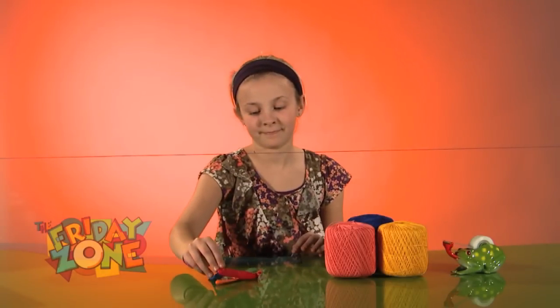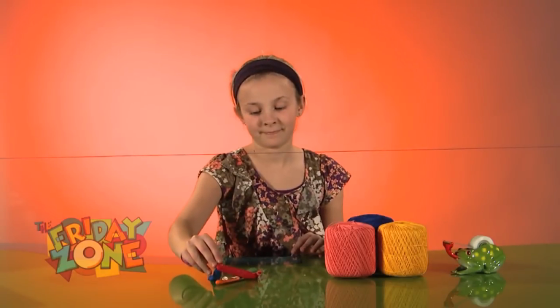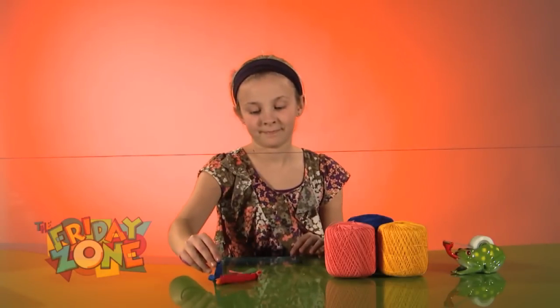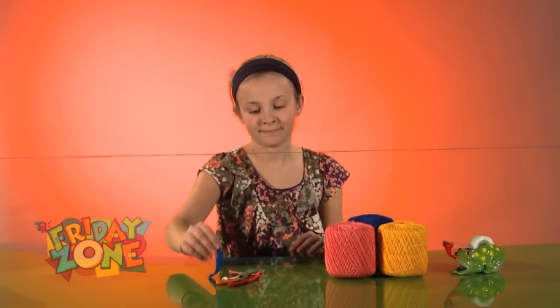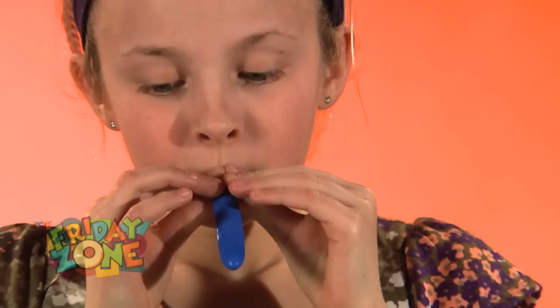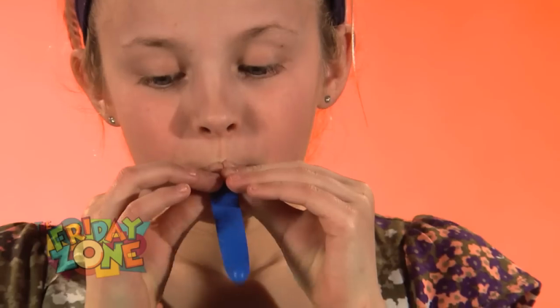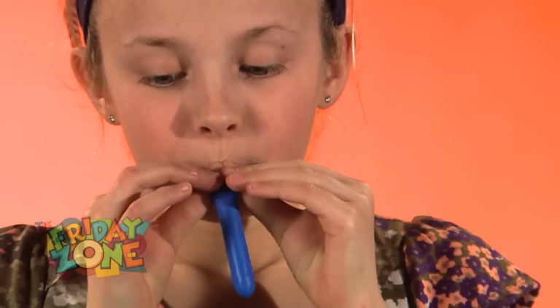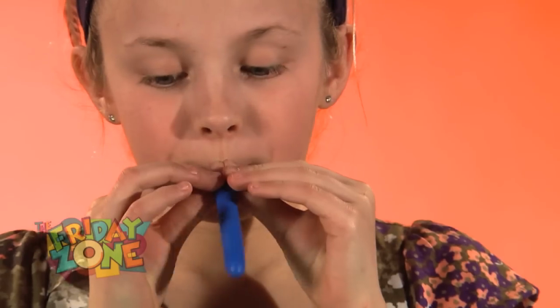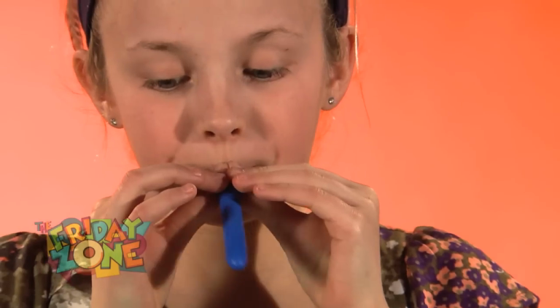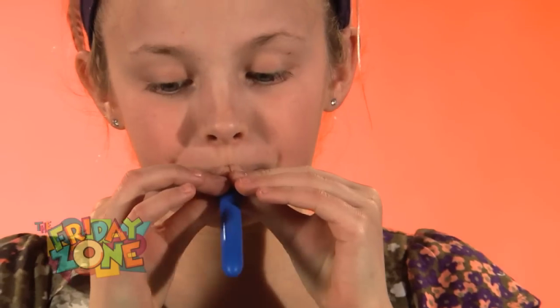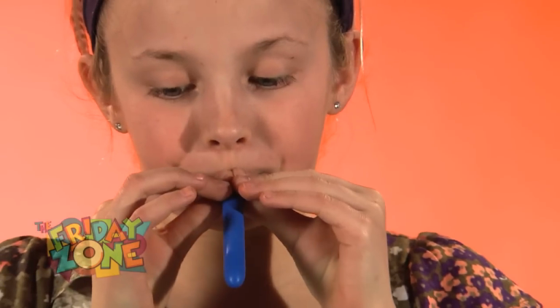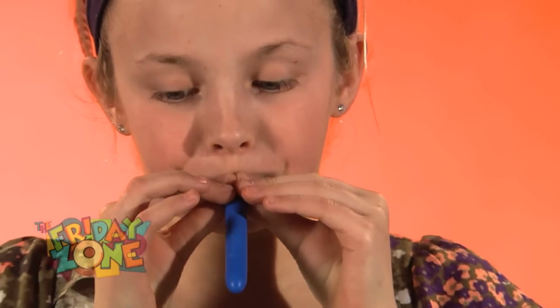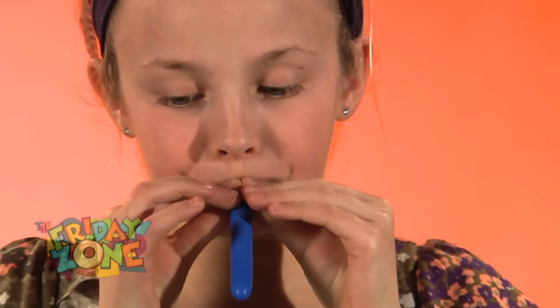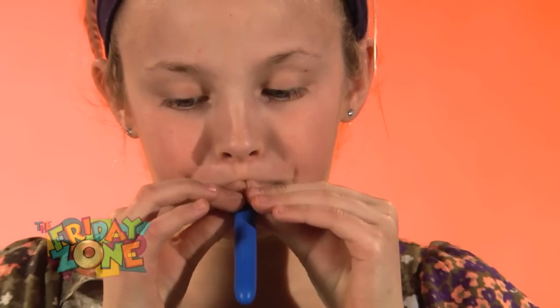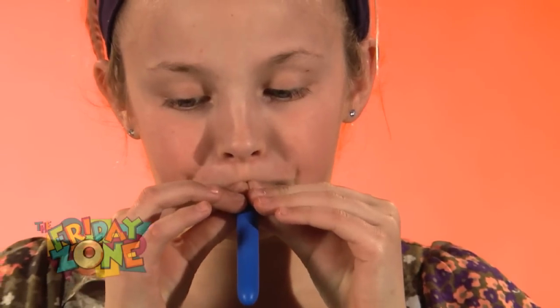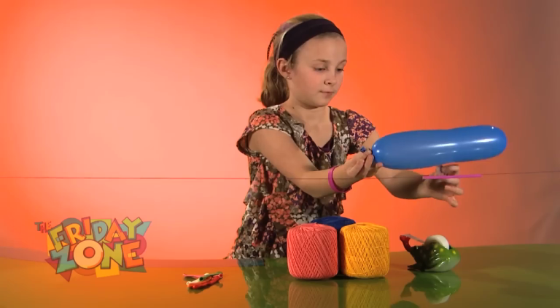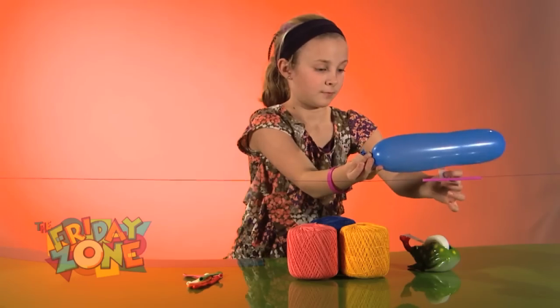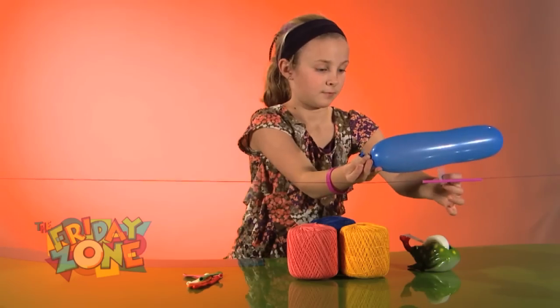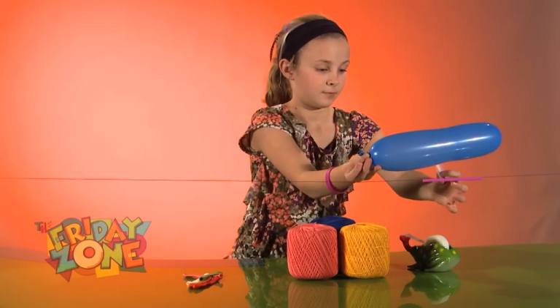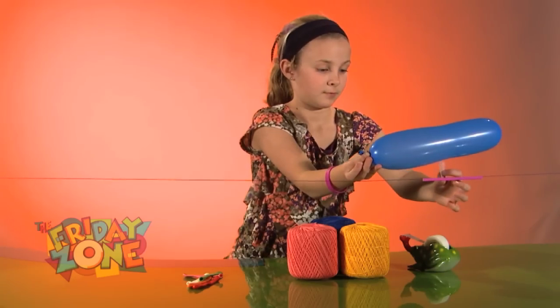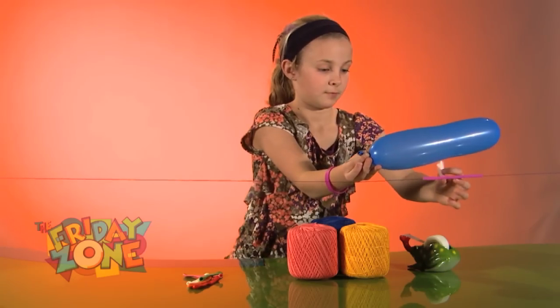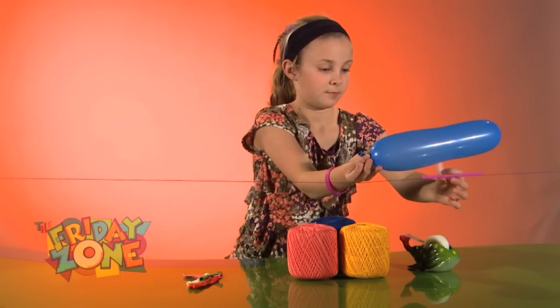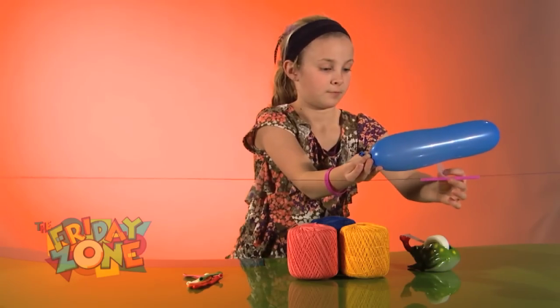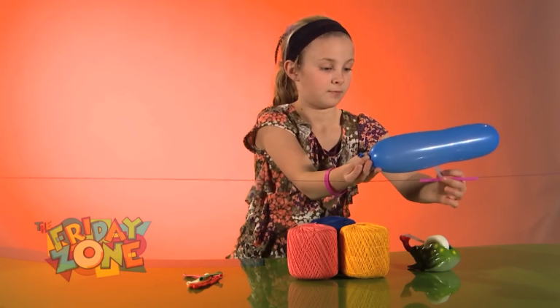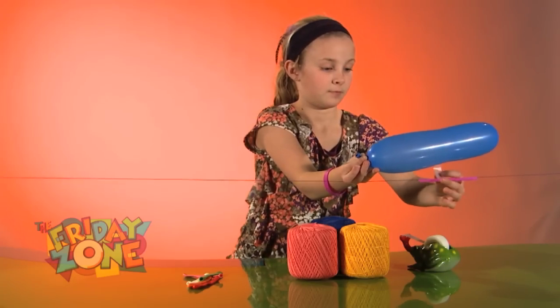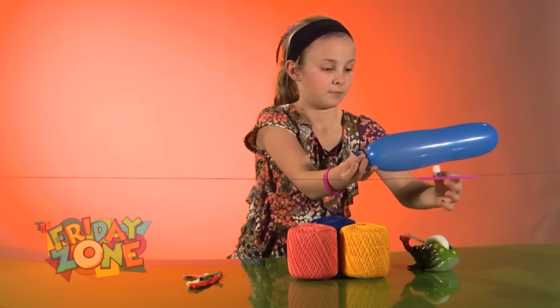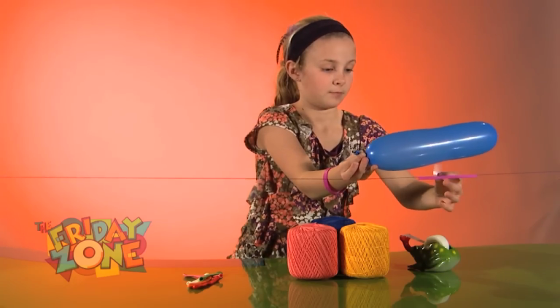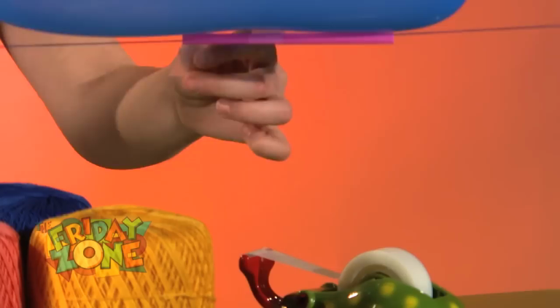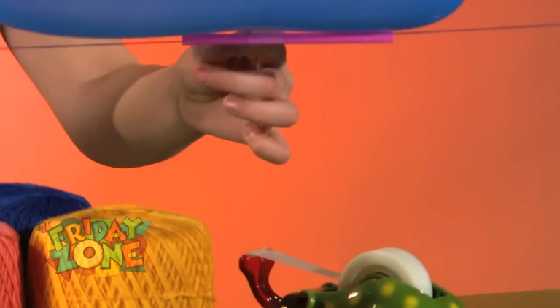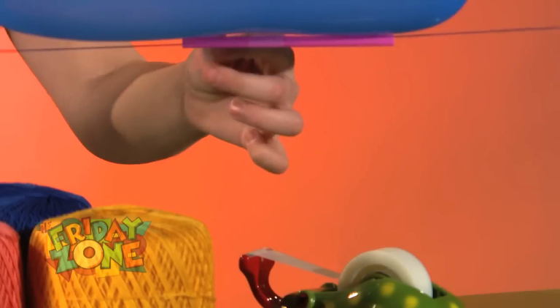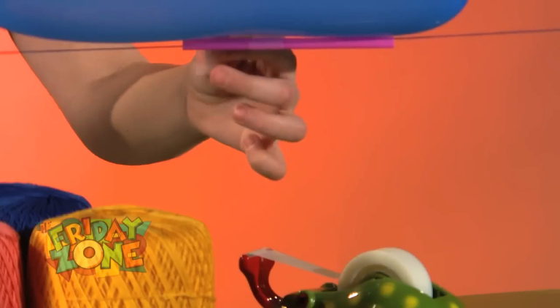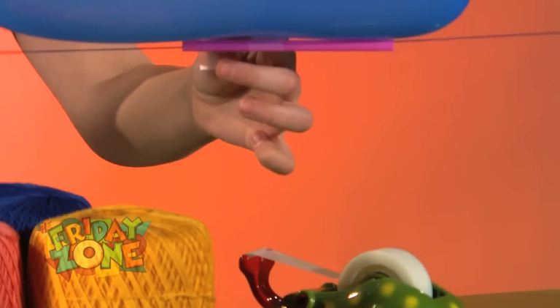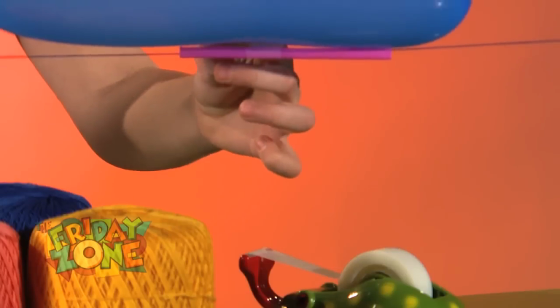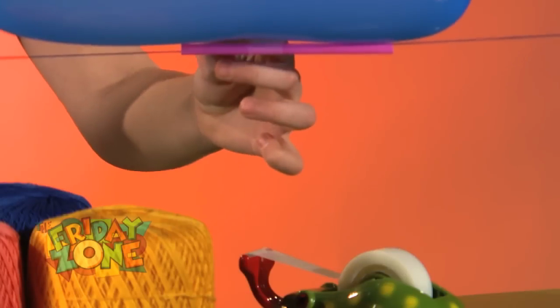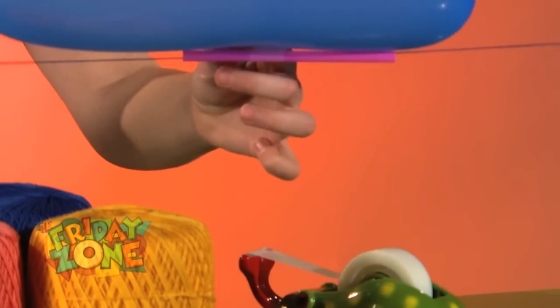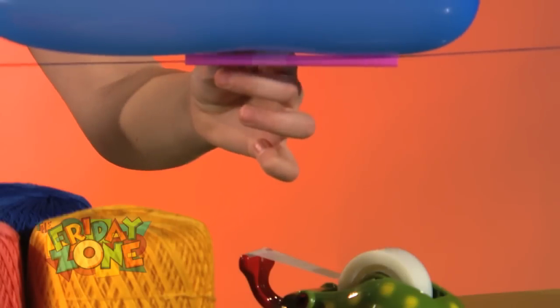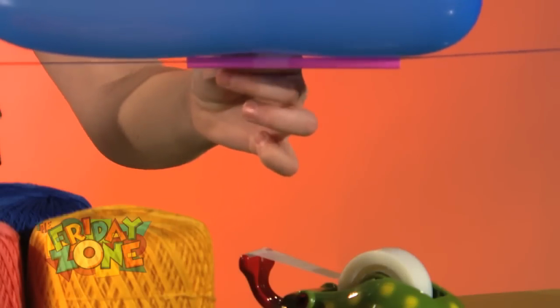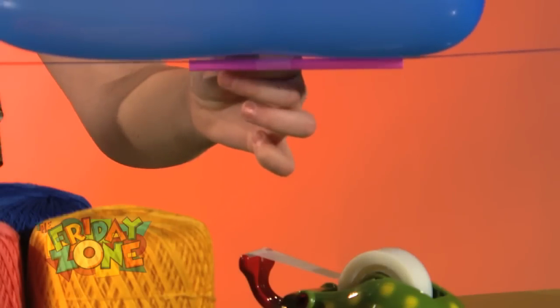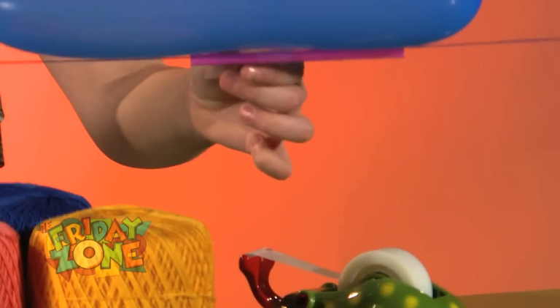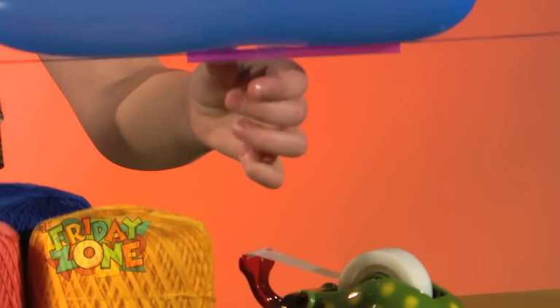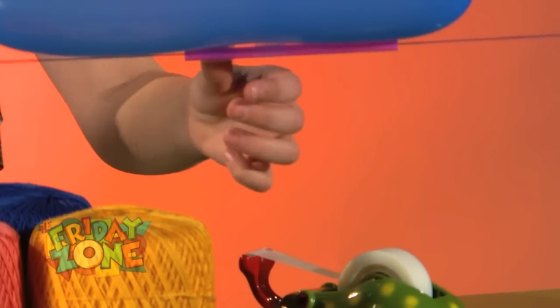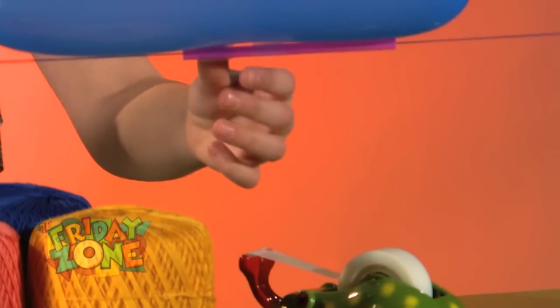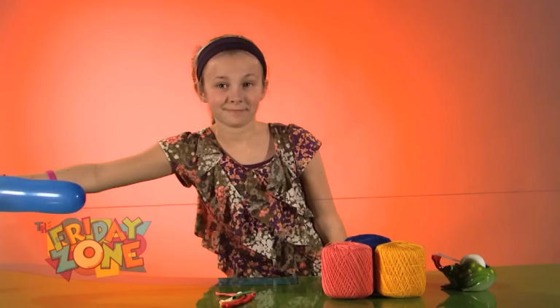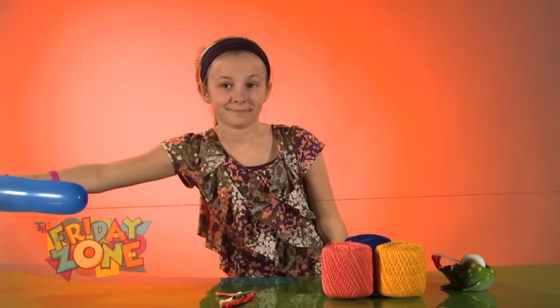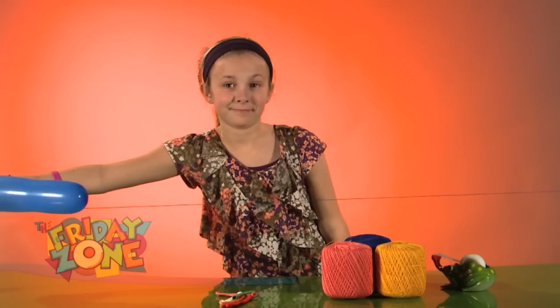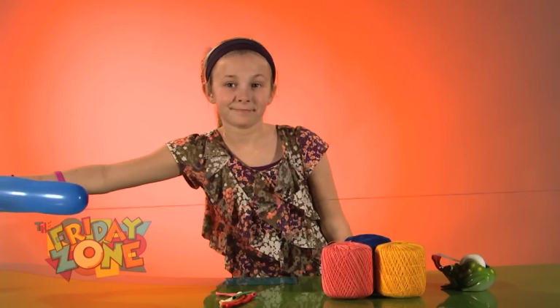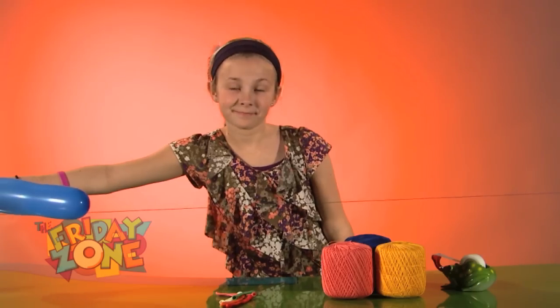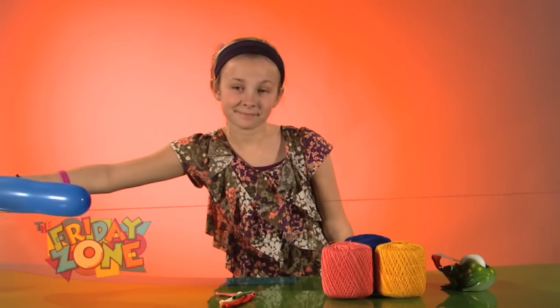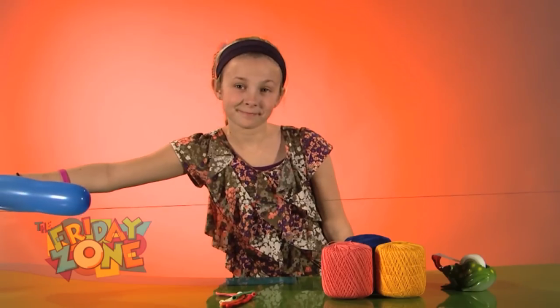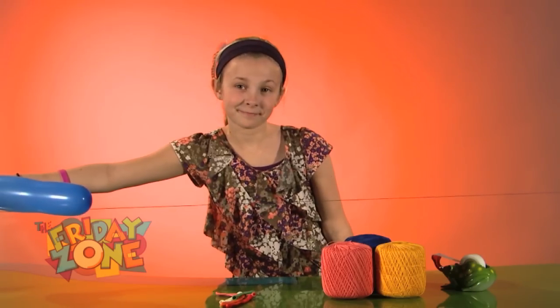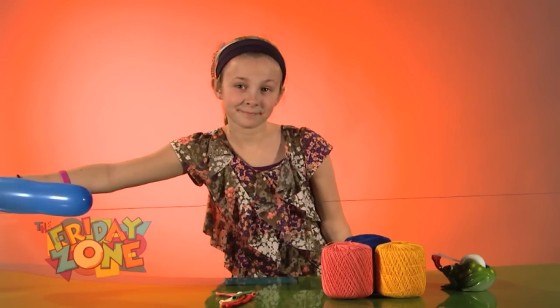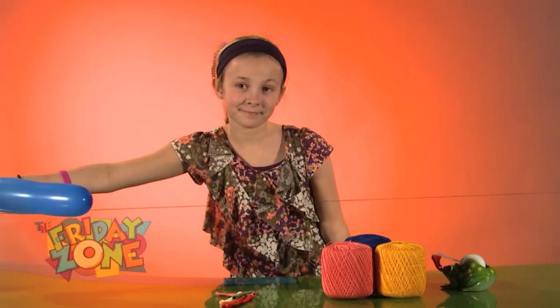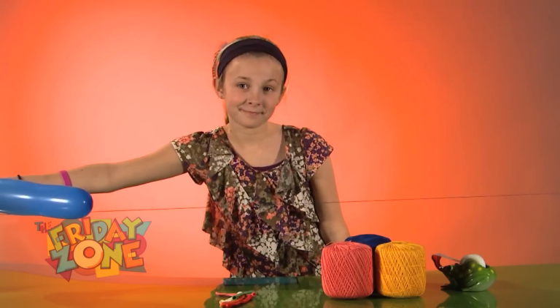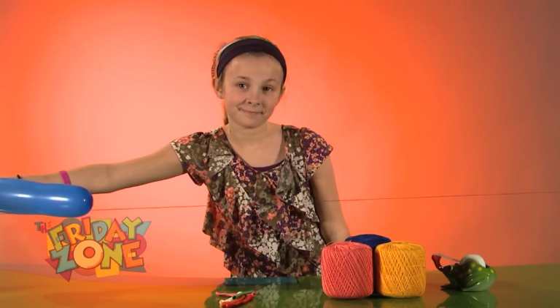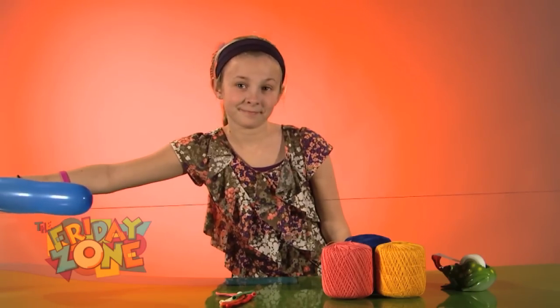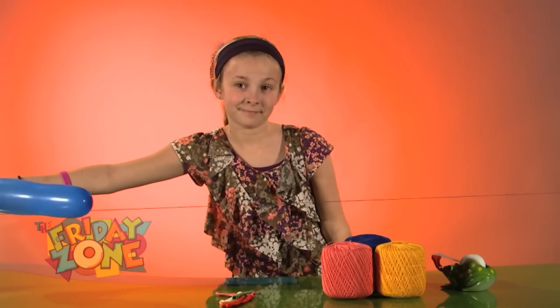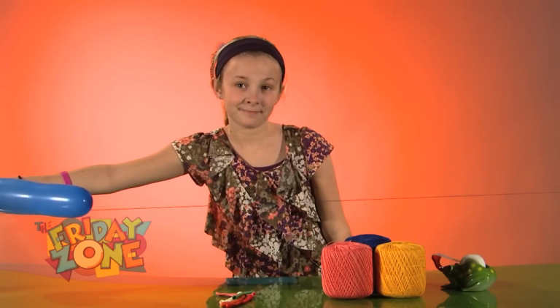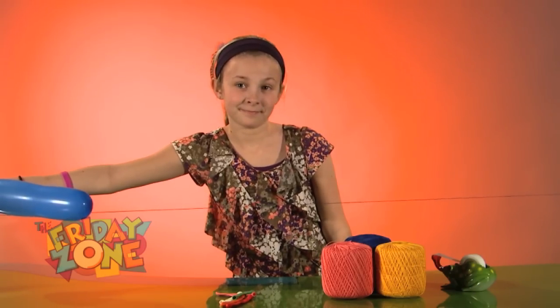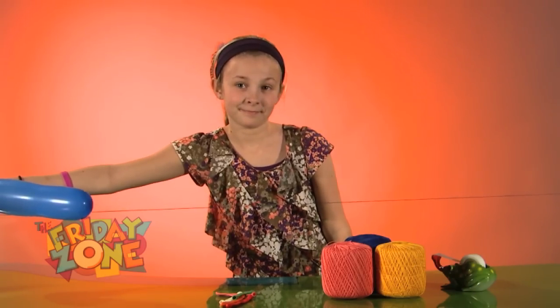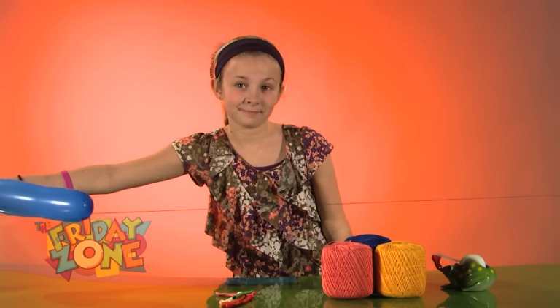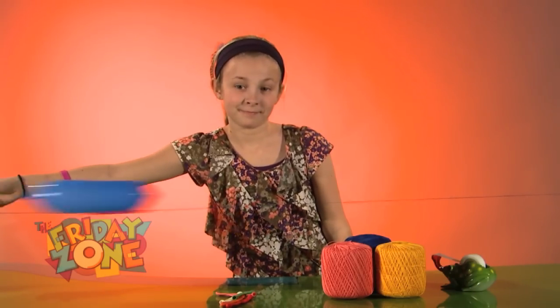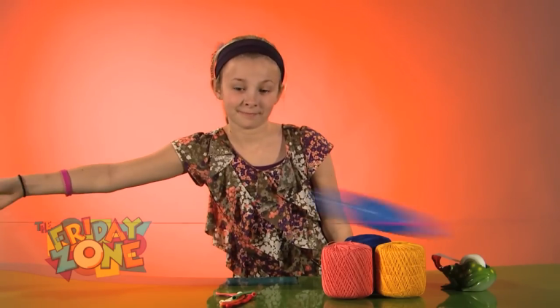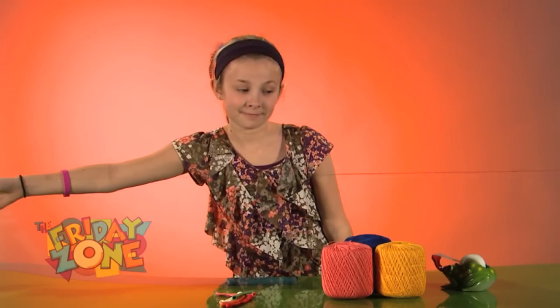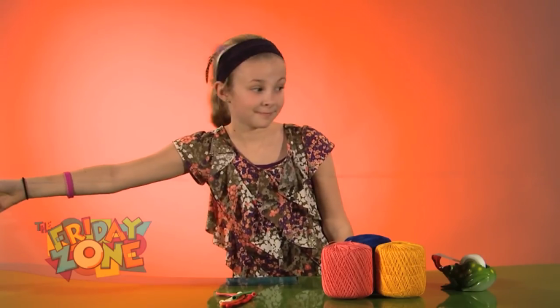Next, just blow up the balloon, and keeping it closed, tape it to the straw. When you're ready to launch it, just let go!